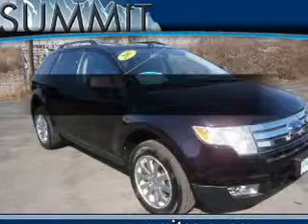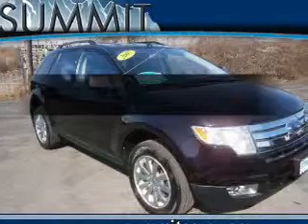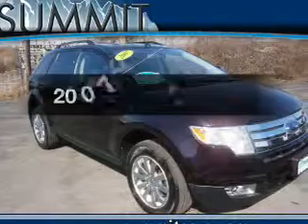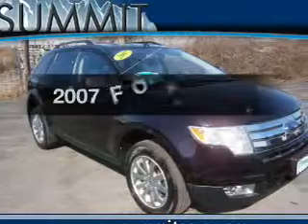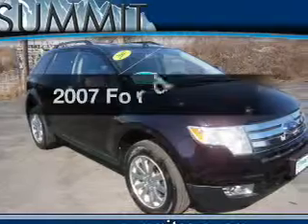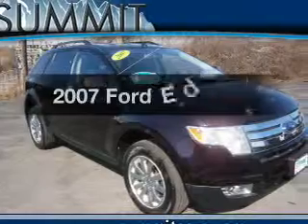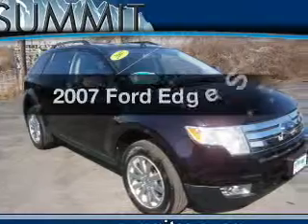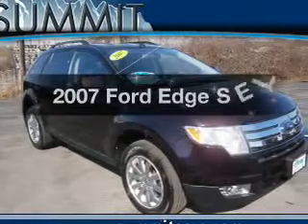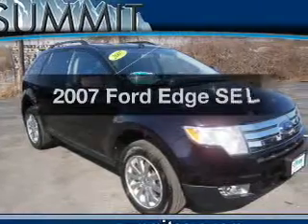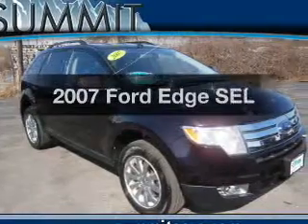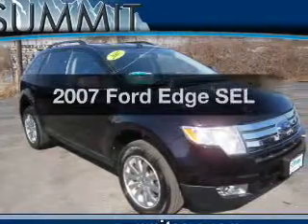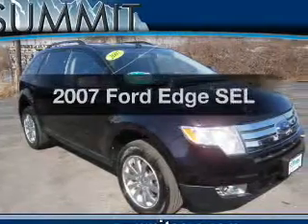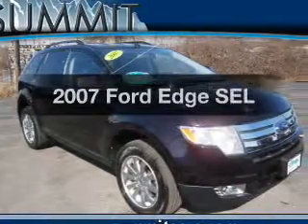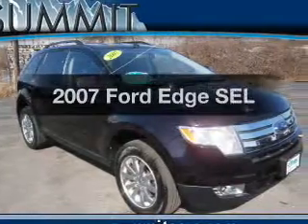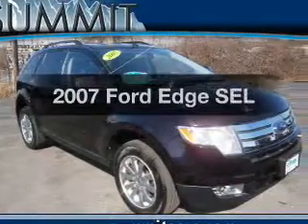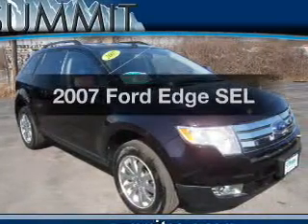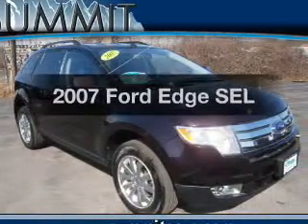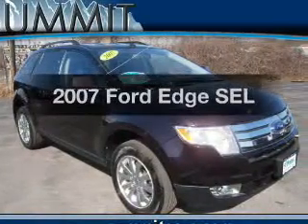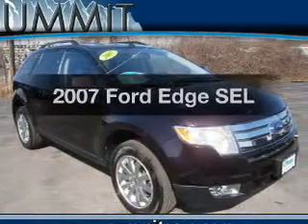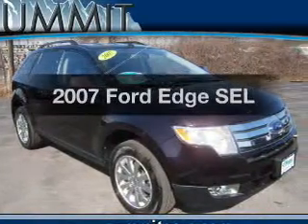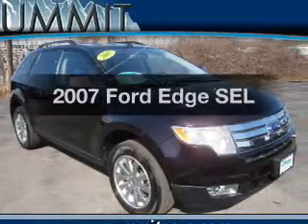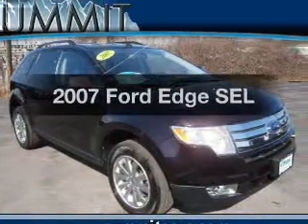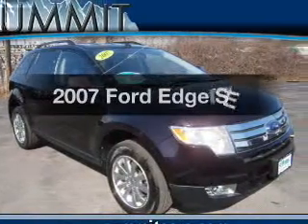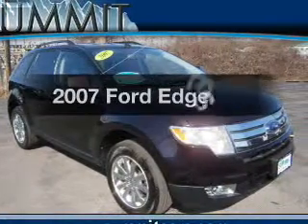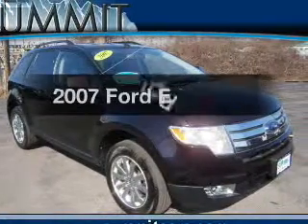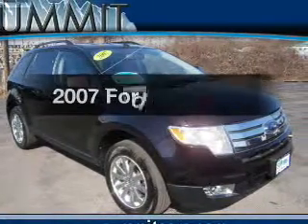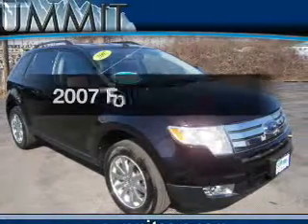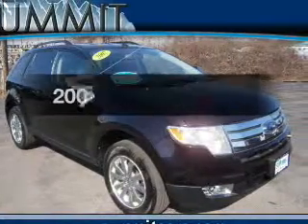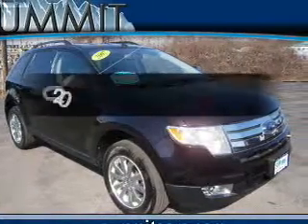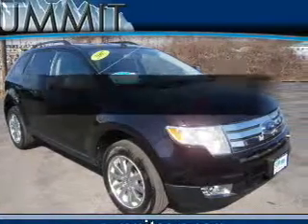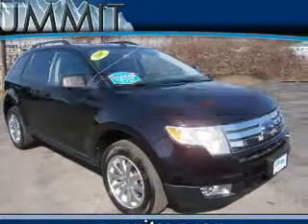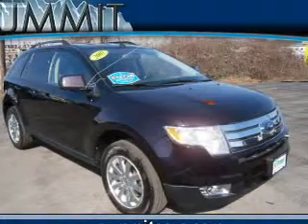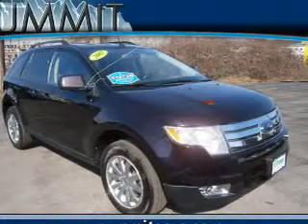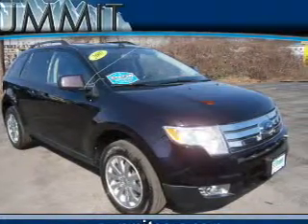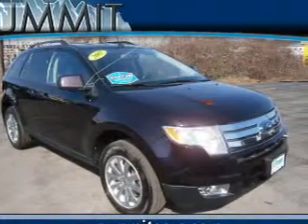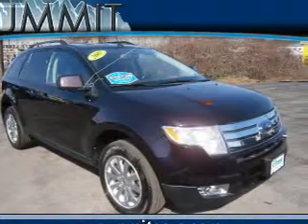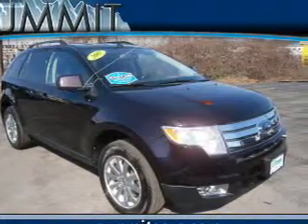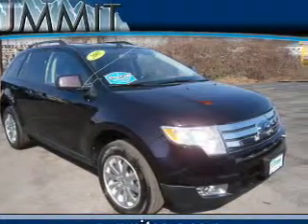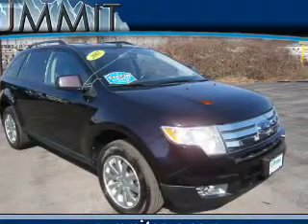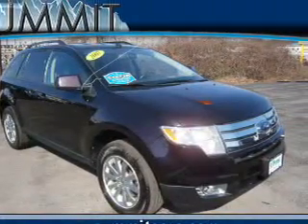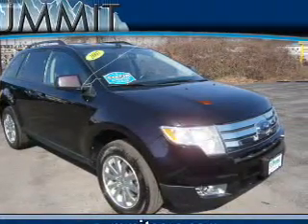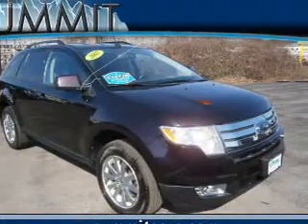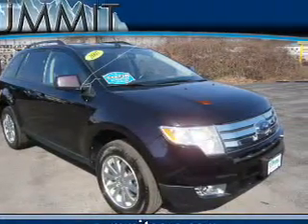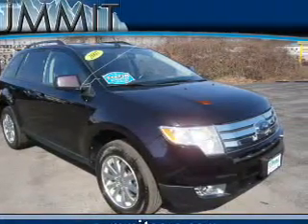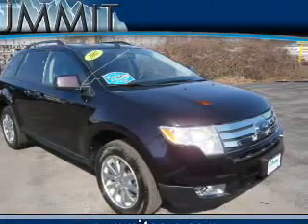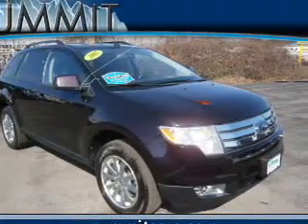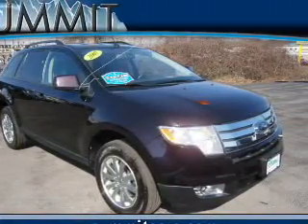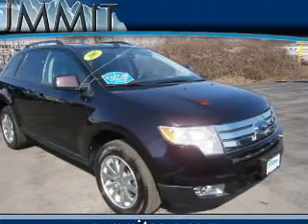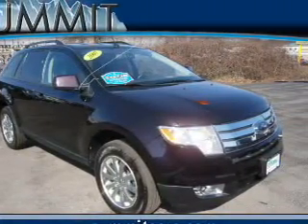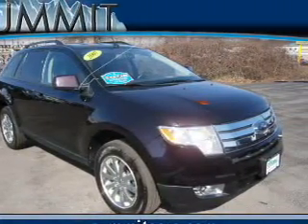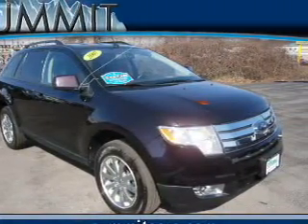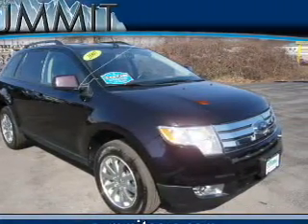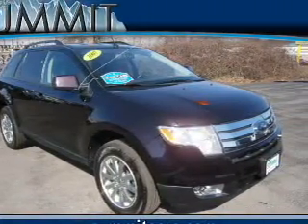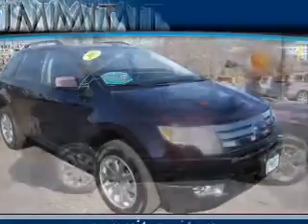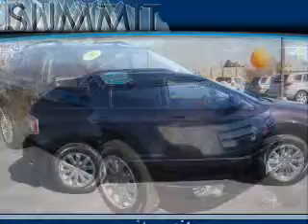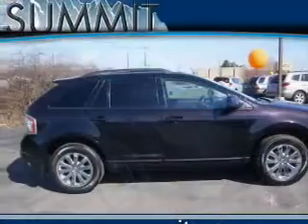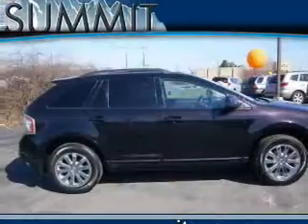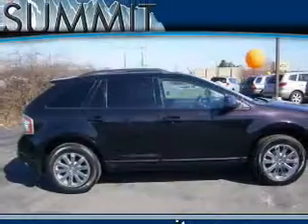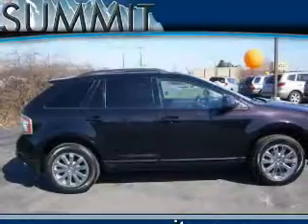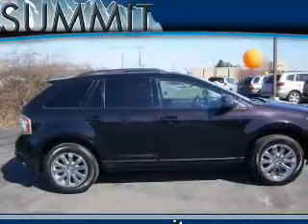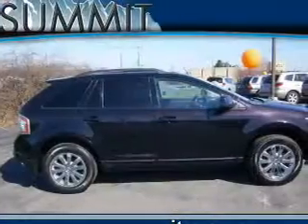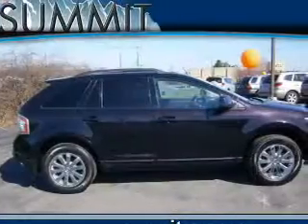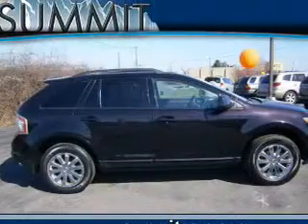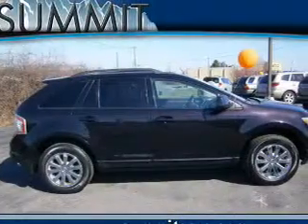Introducing the 2007 Ford Edge. Travel the roads in style and comfort in this great vehicle.